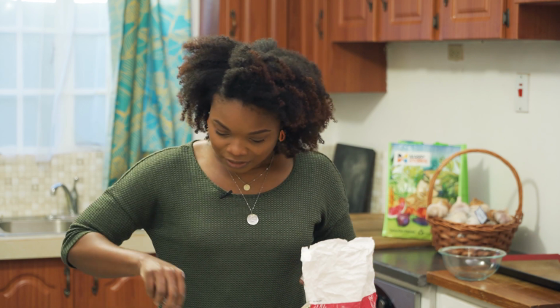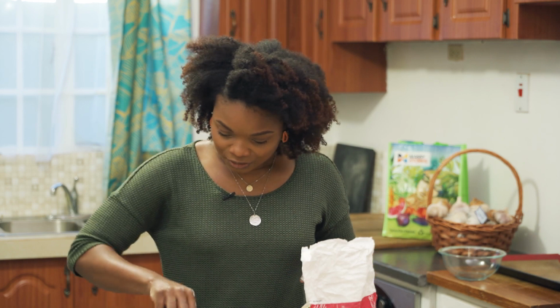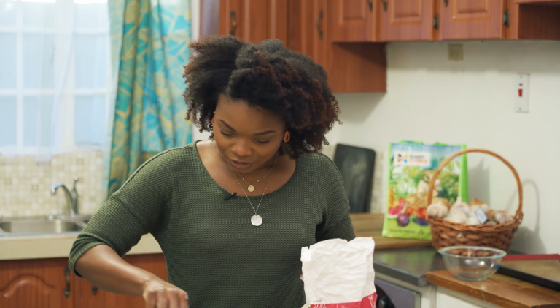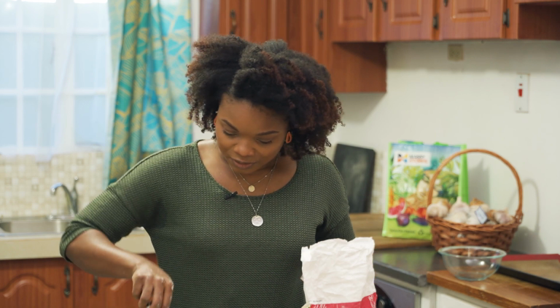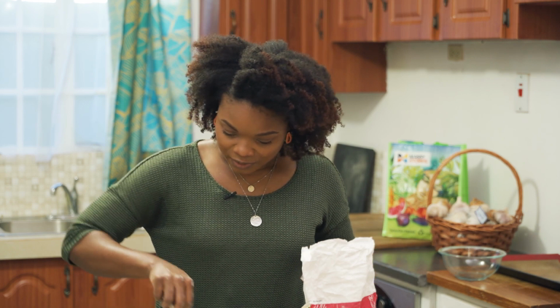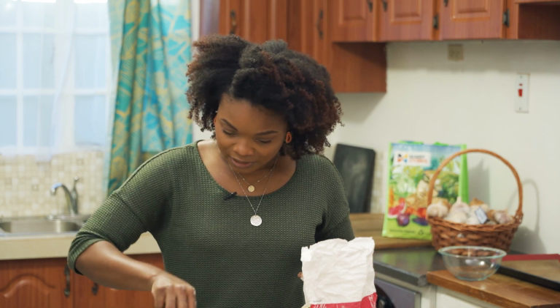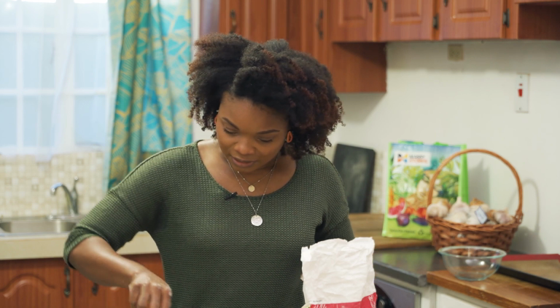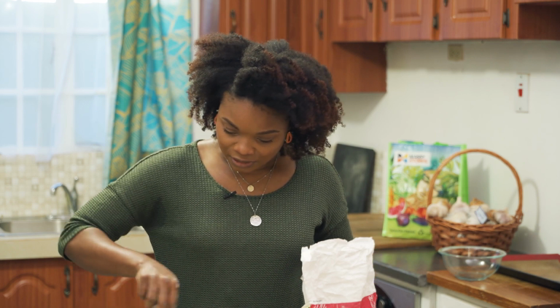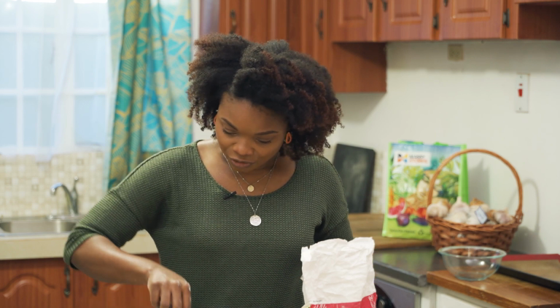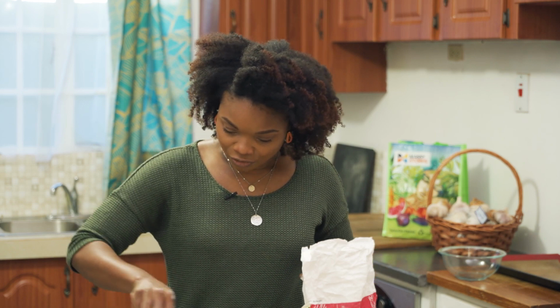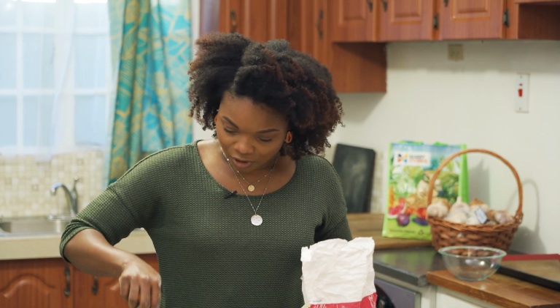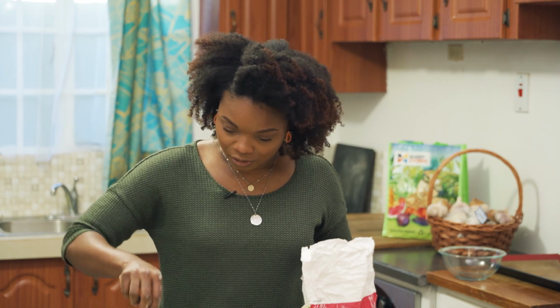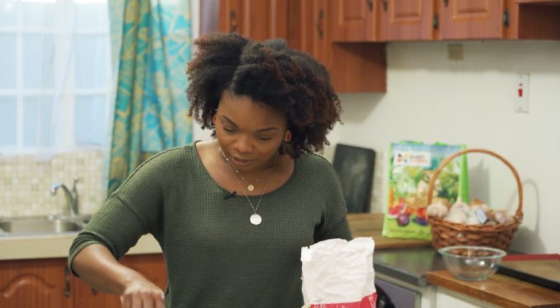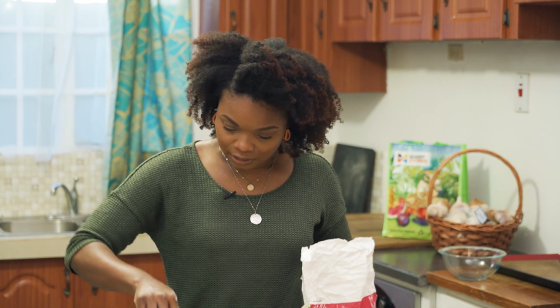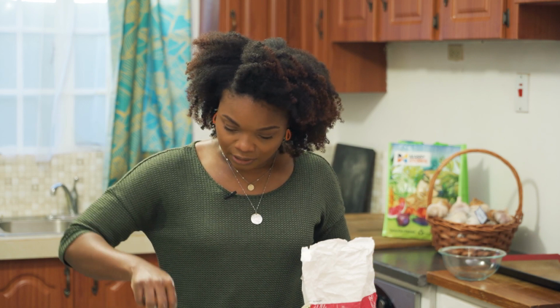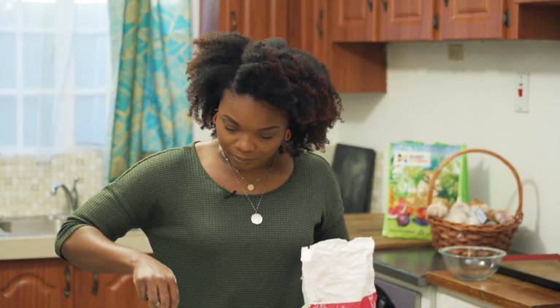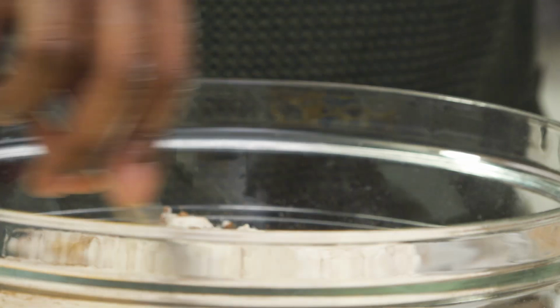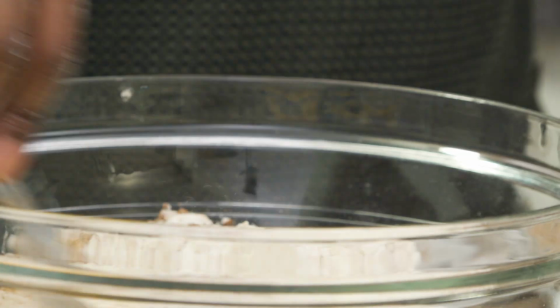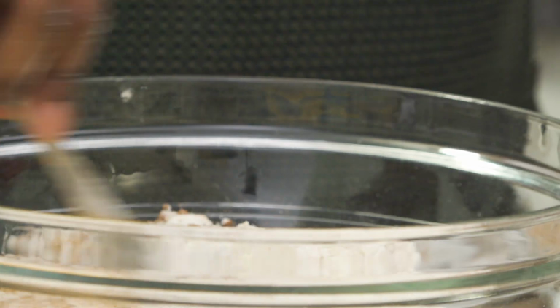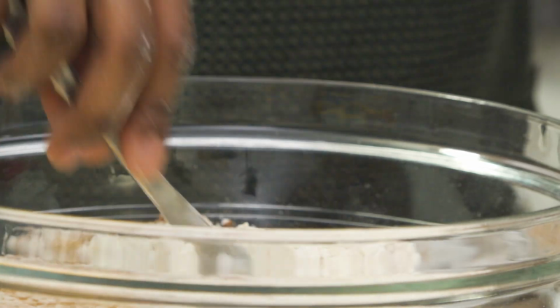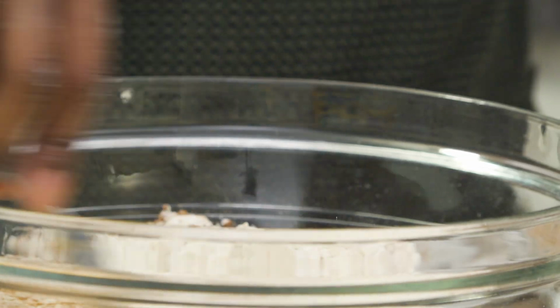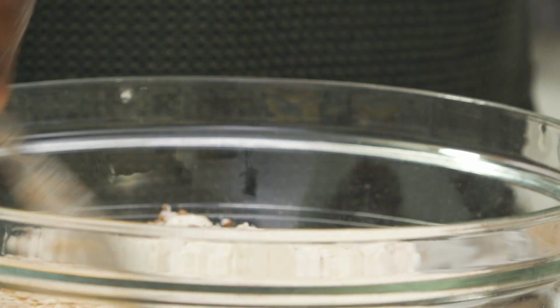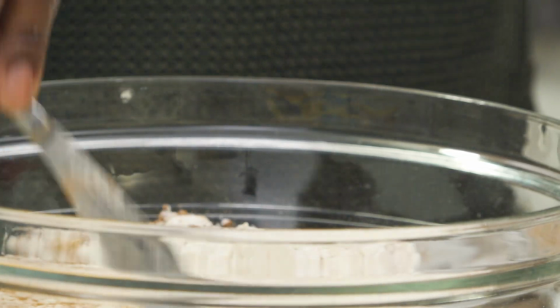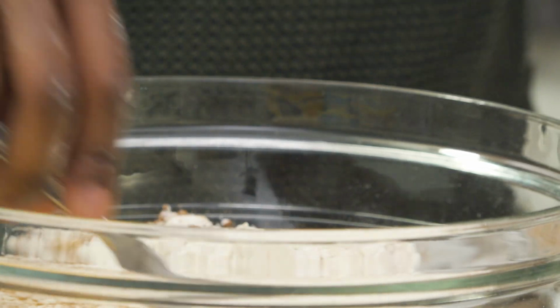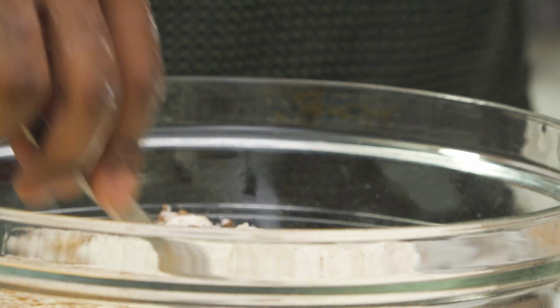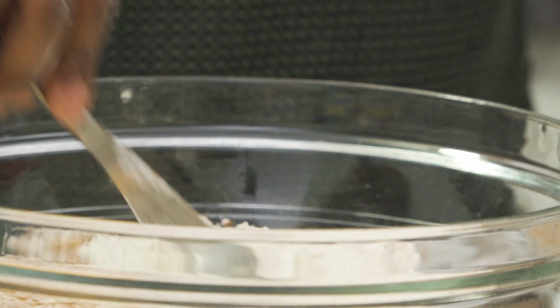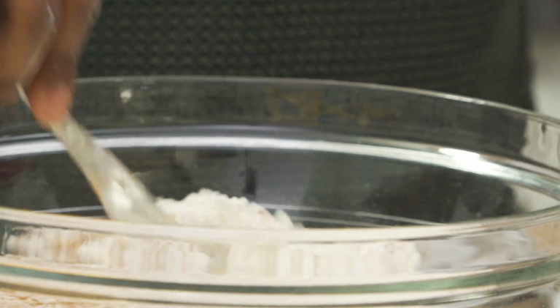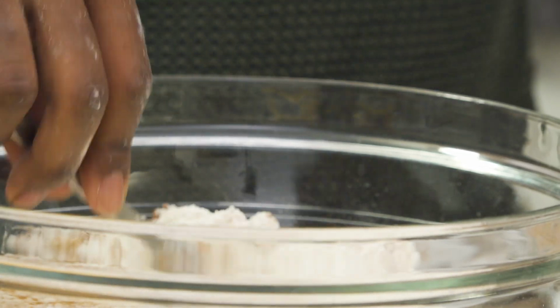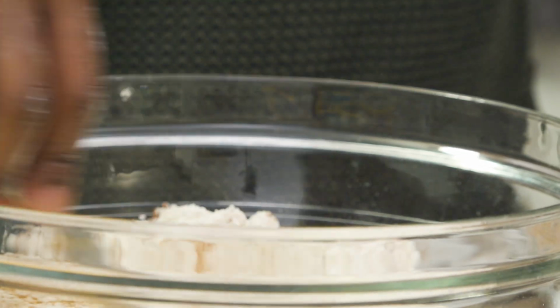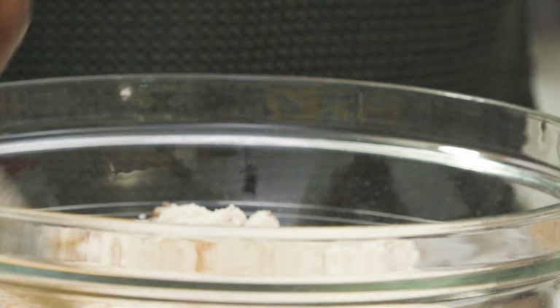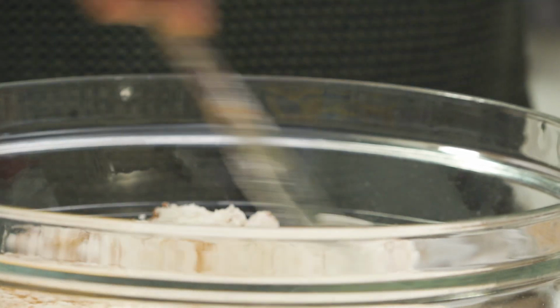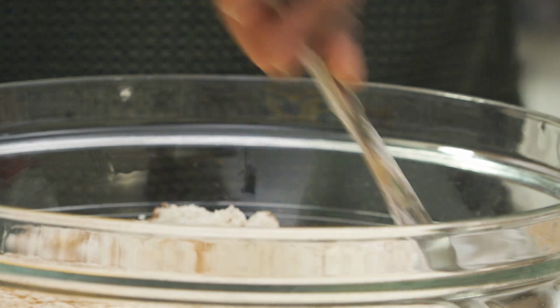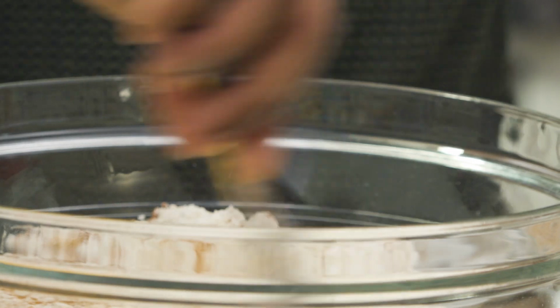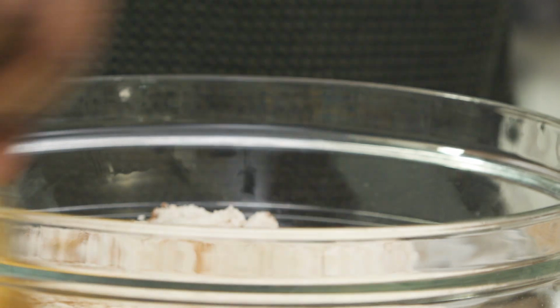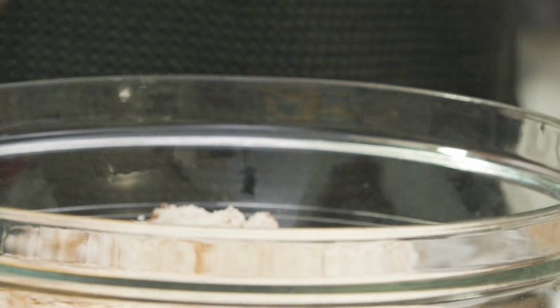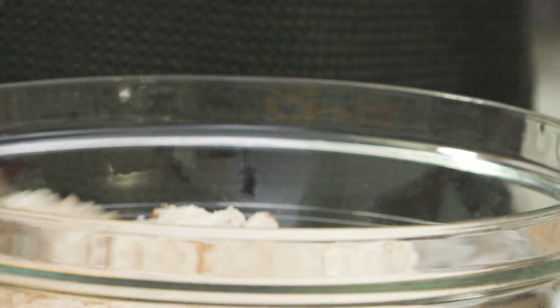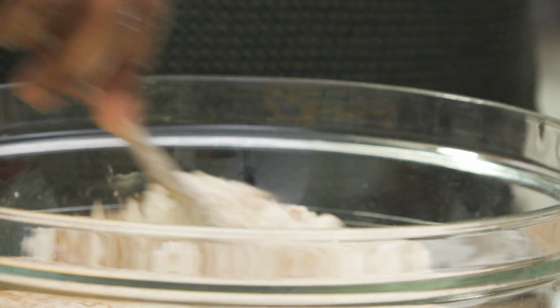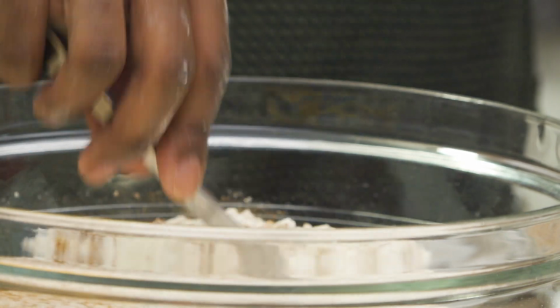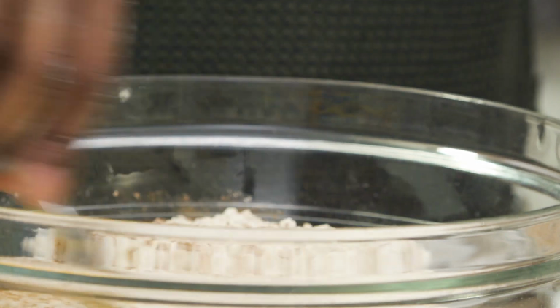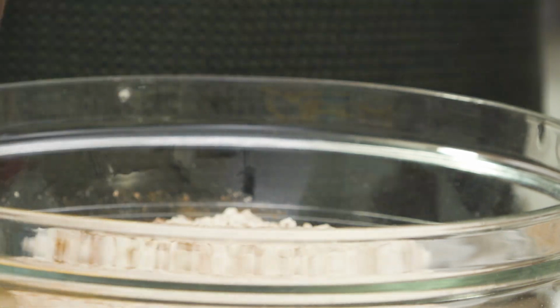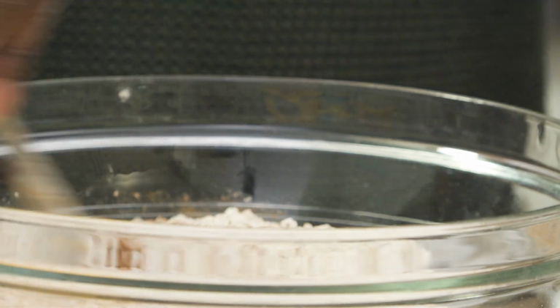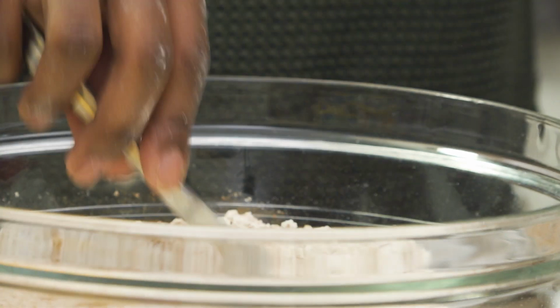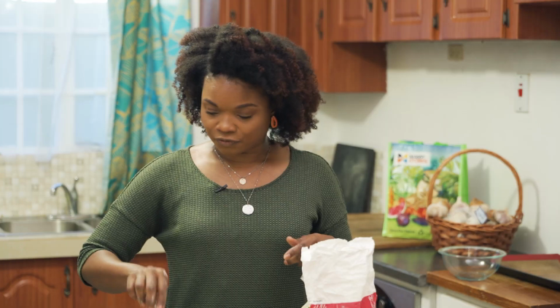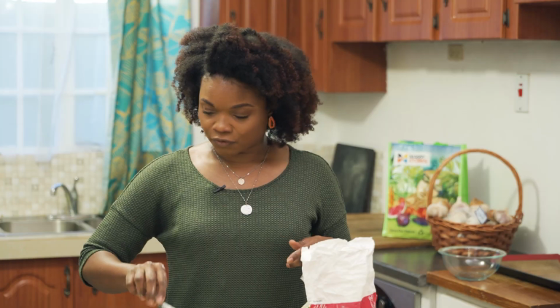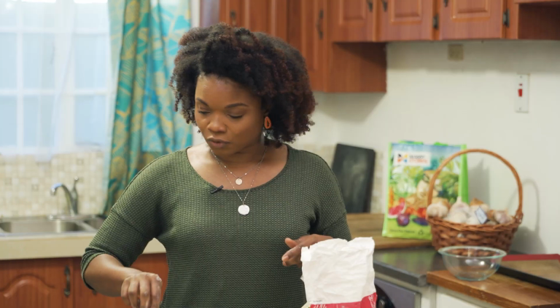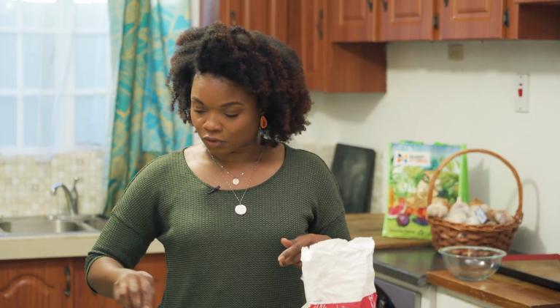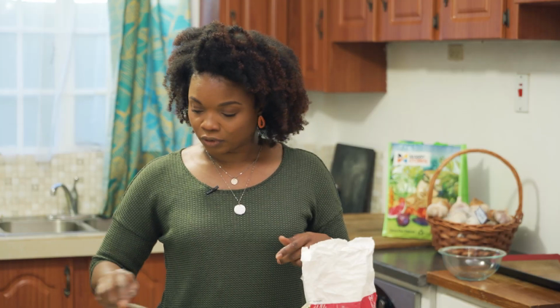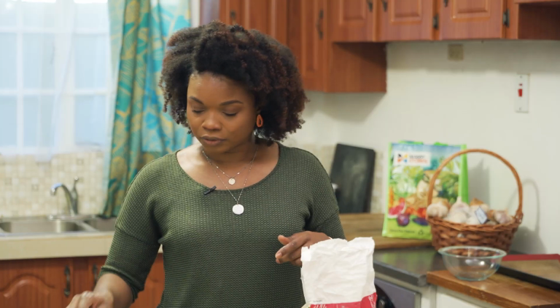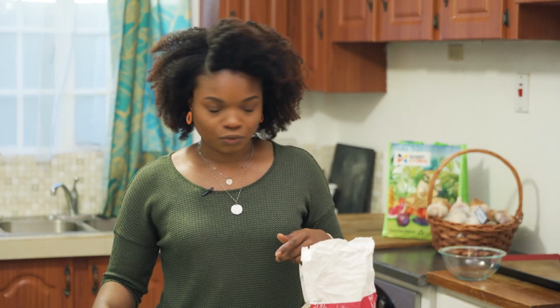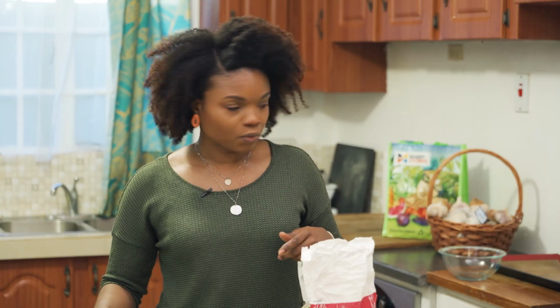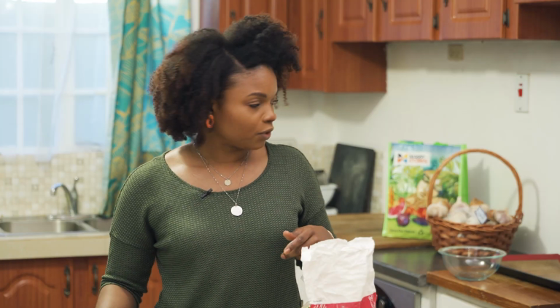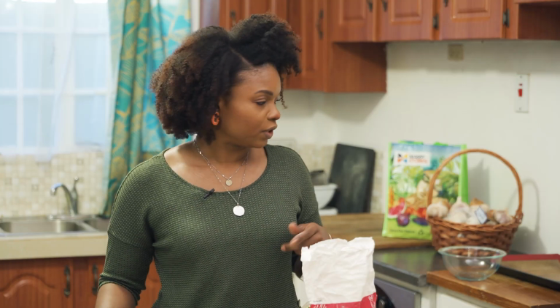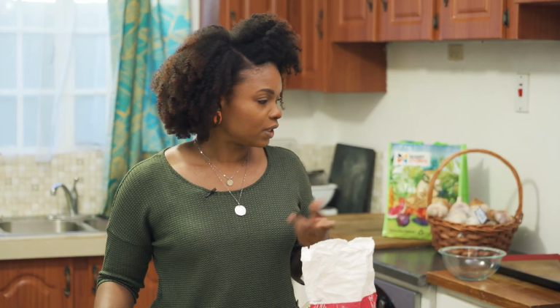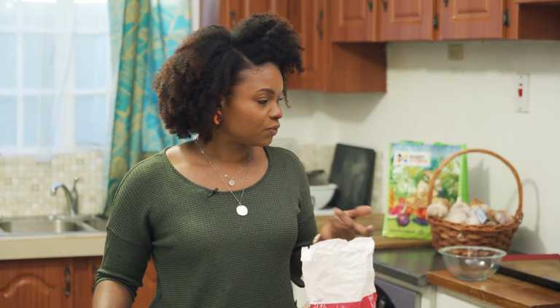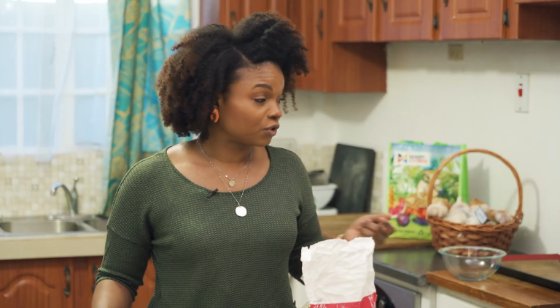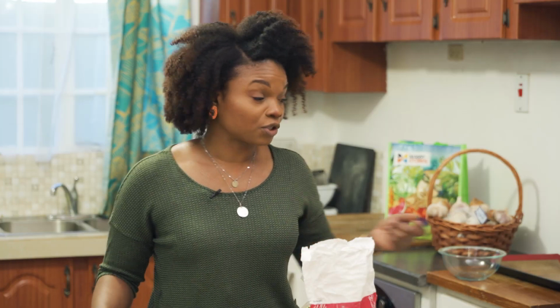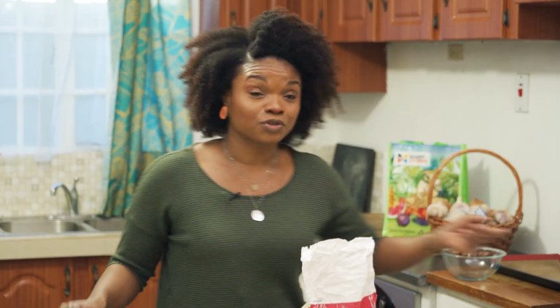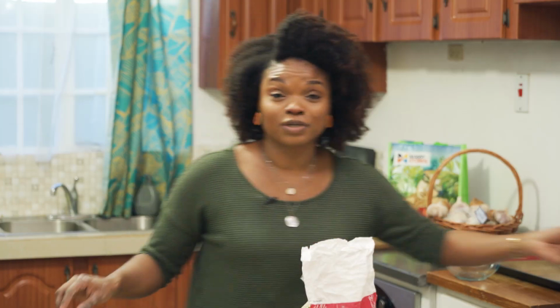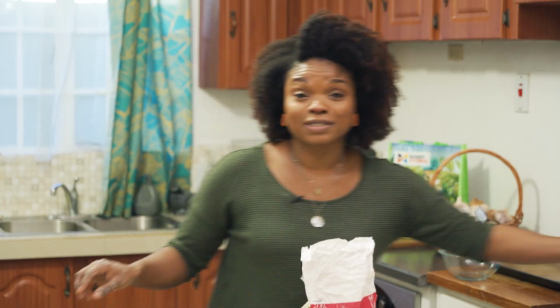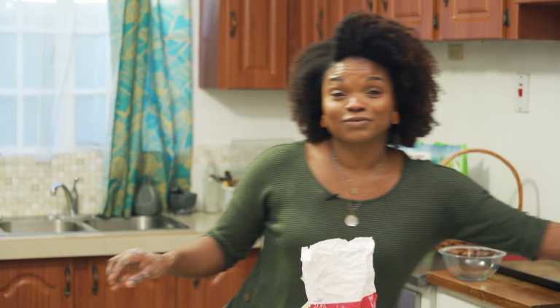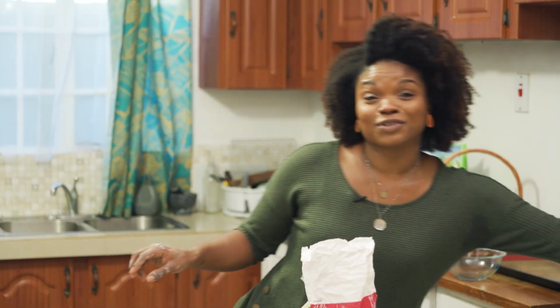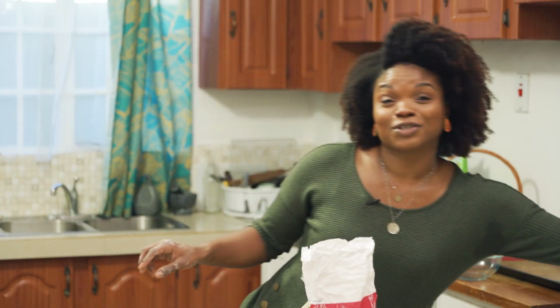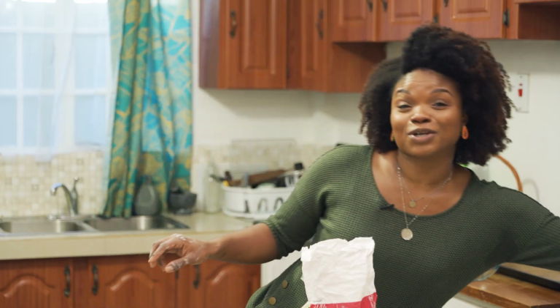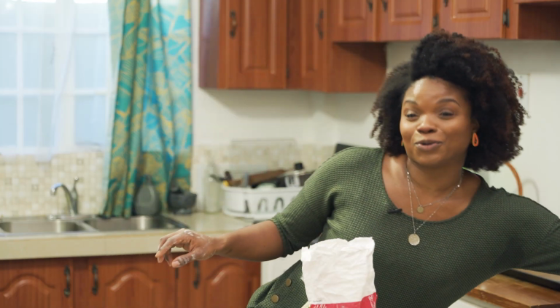I'll just mix this around a little bit. And because I did not sift it before, no worries — we're just going to sift it now.